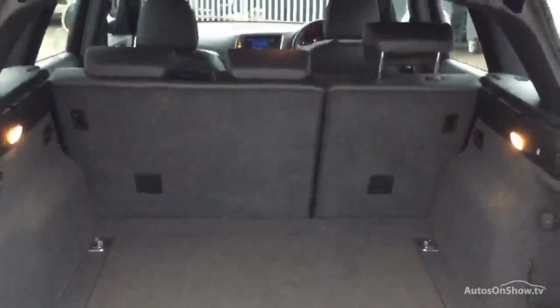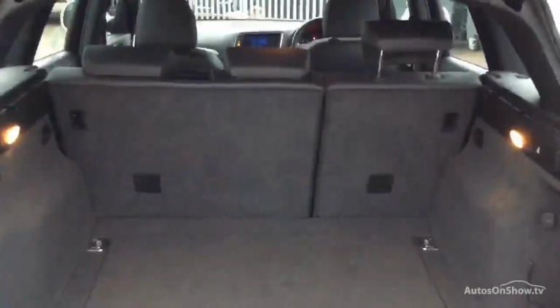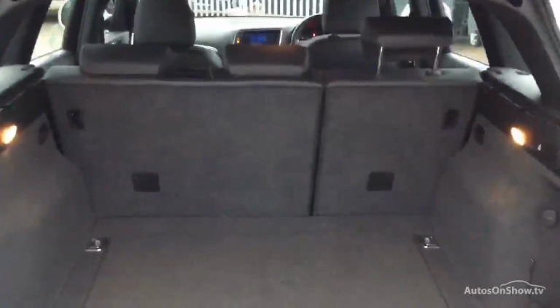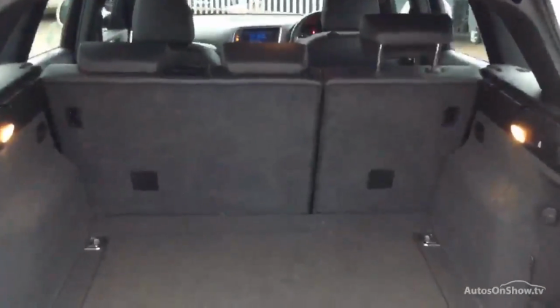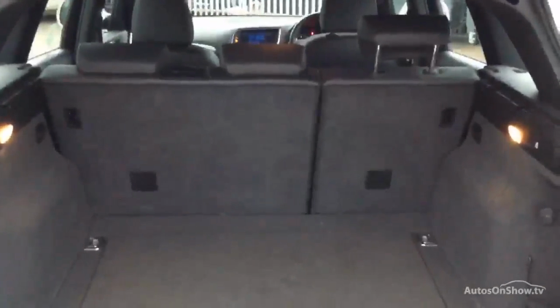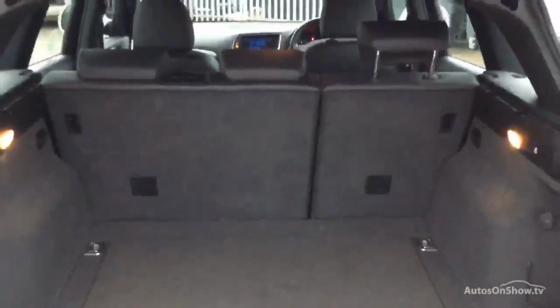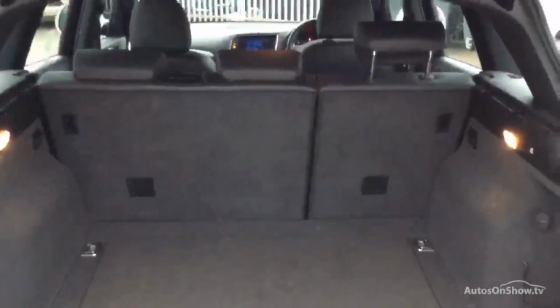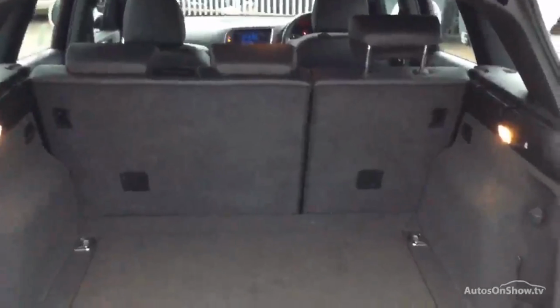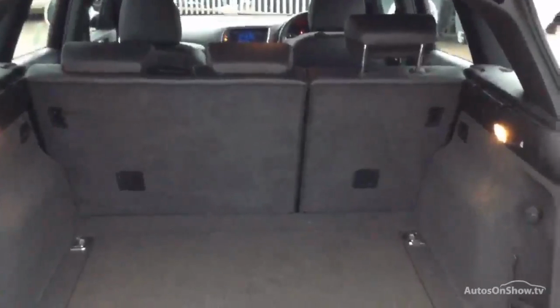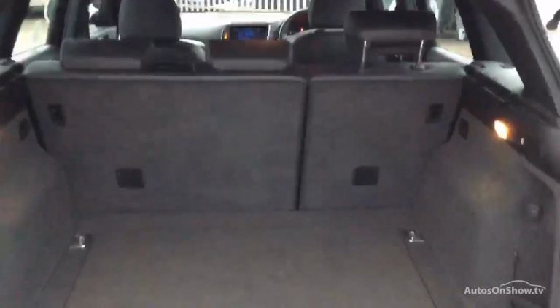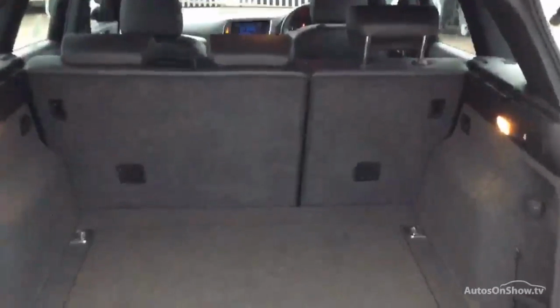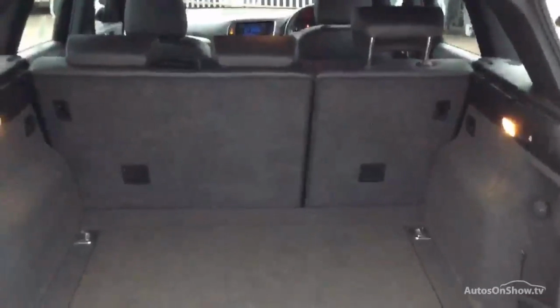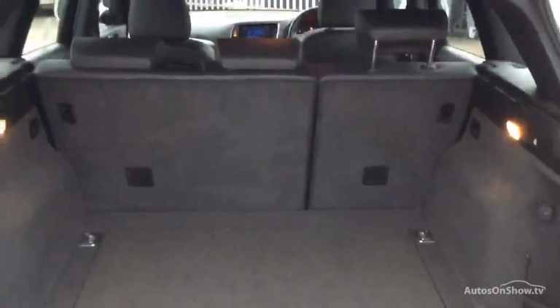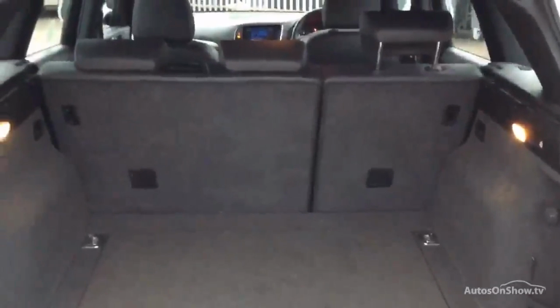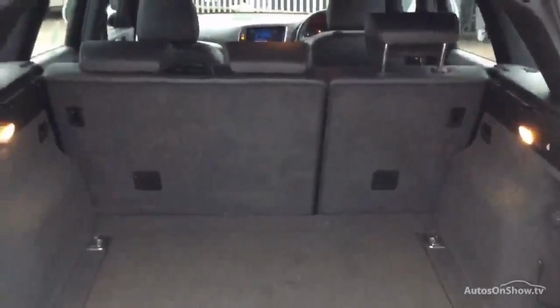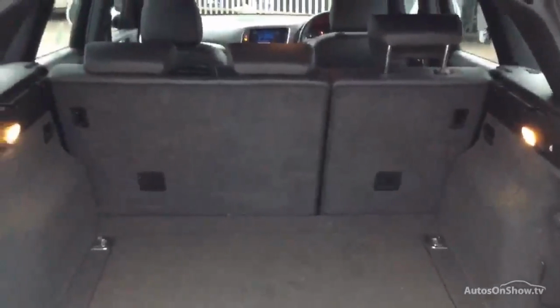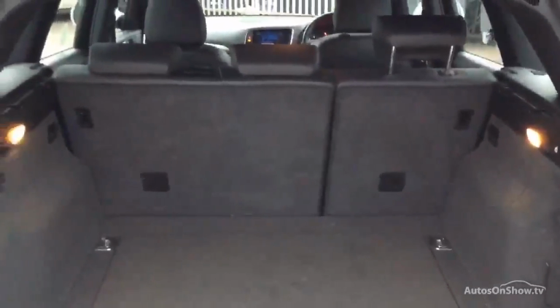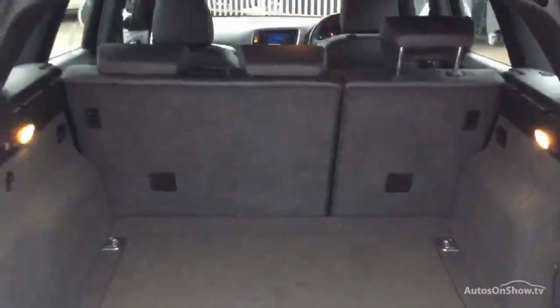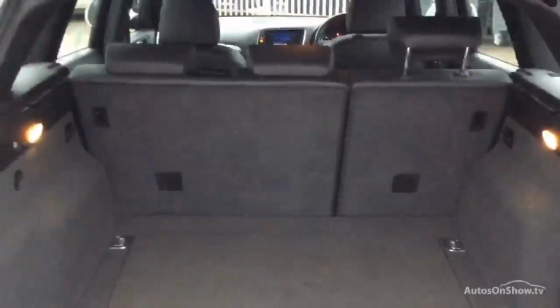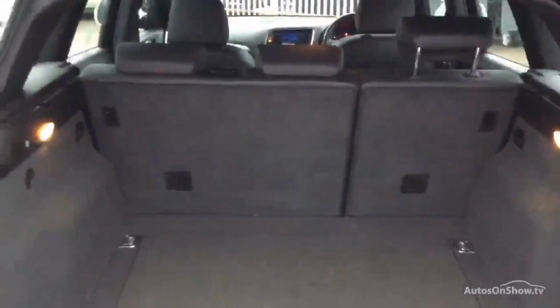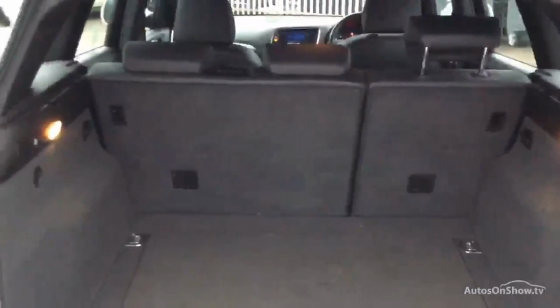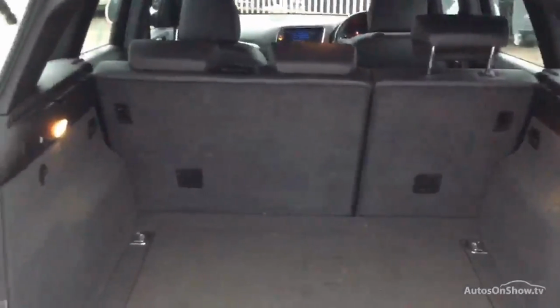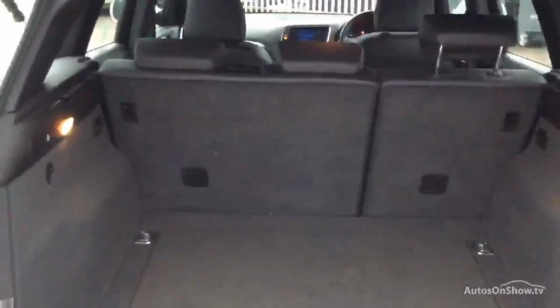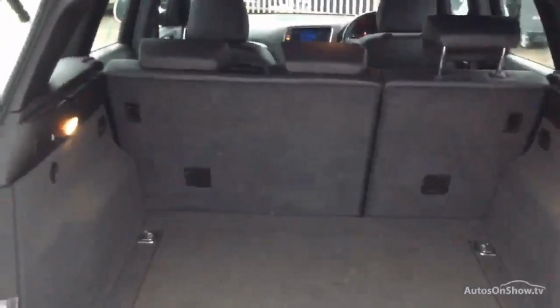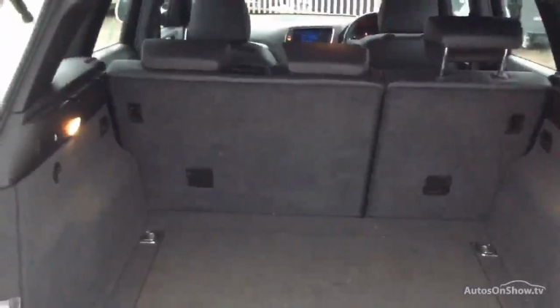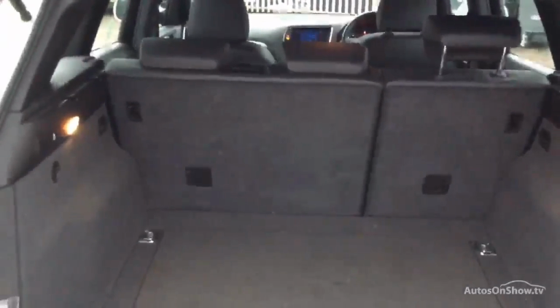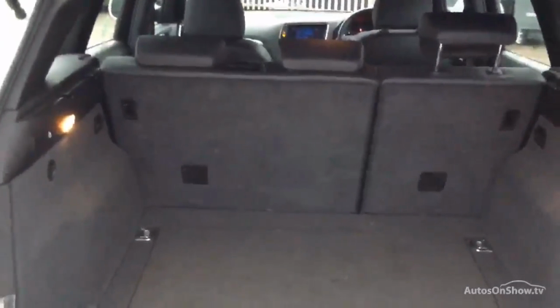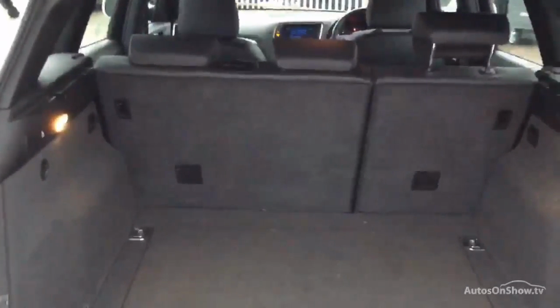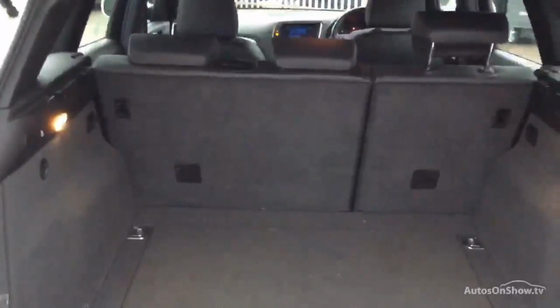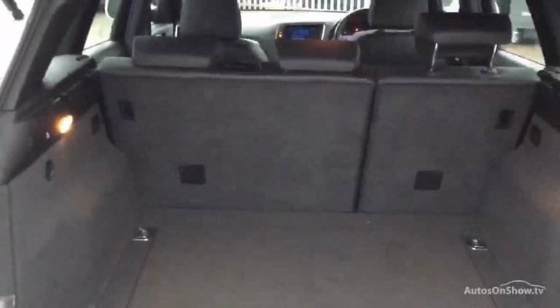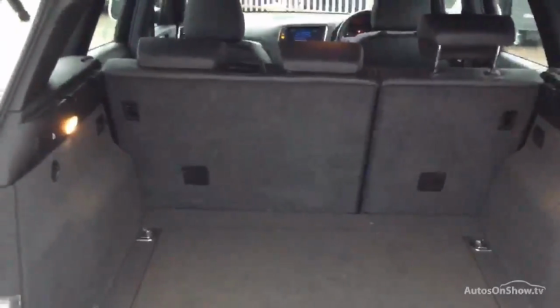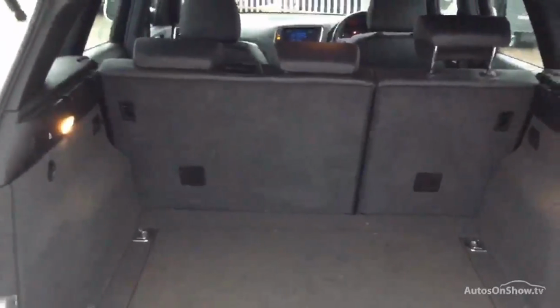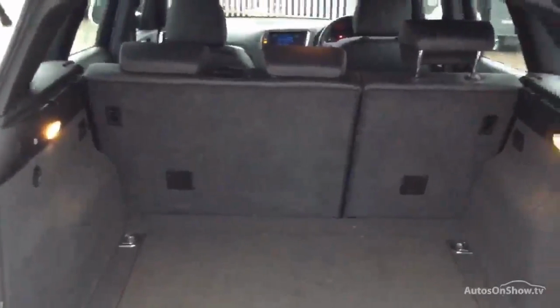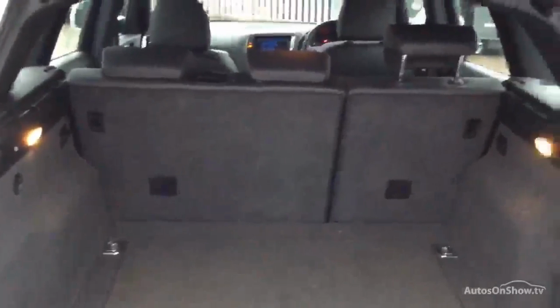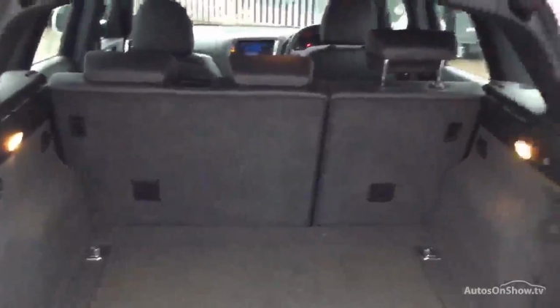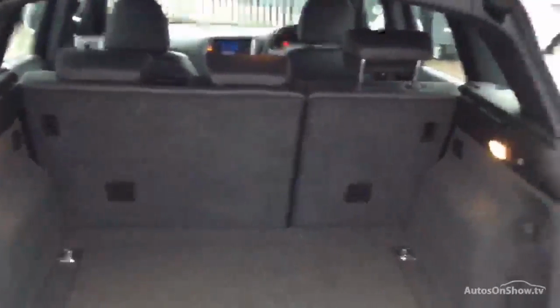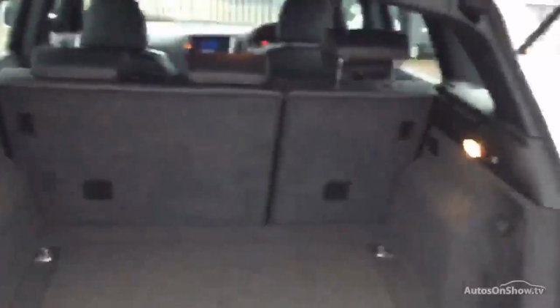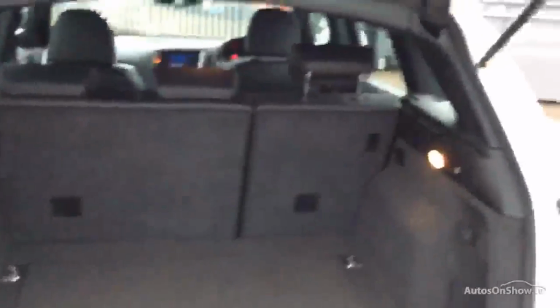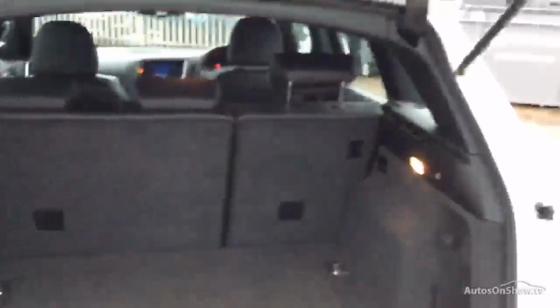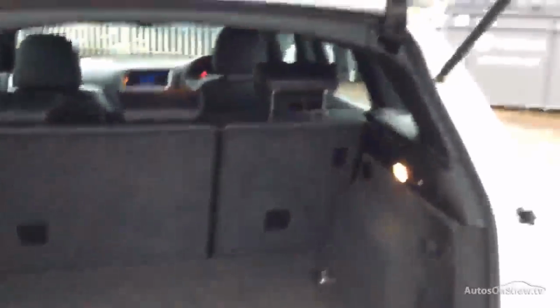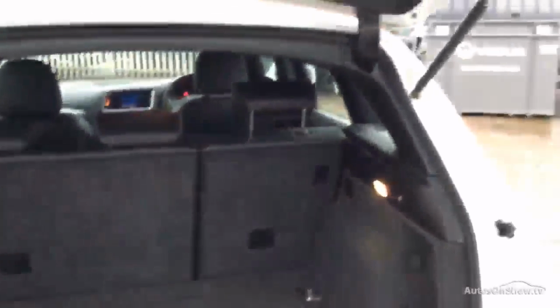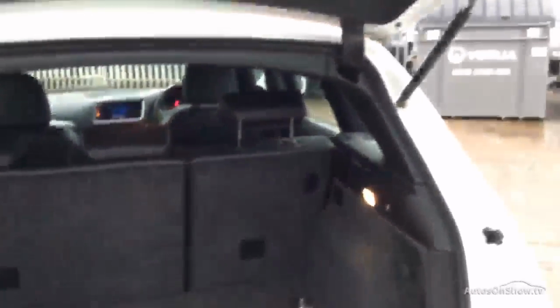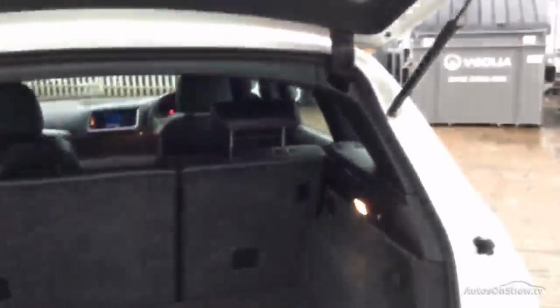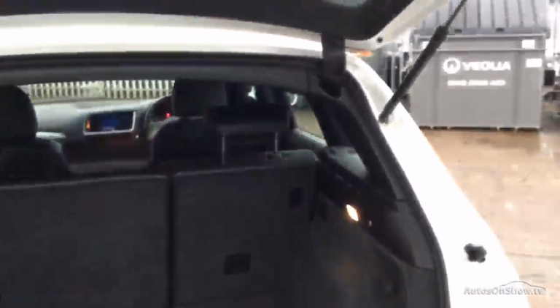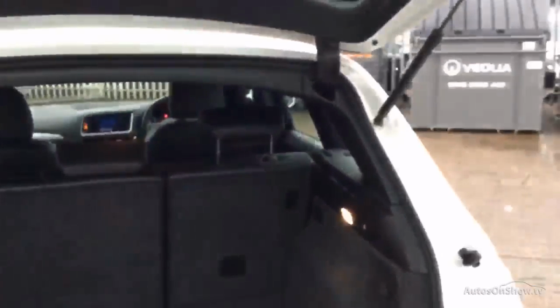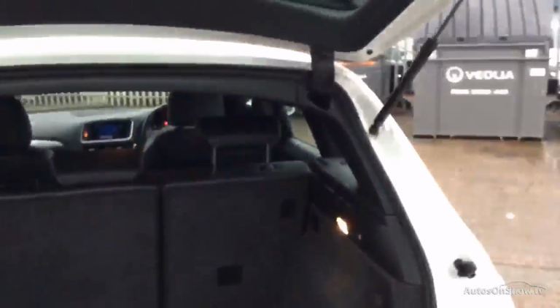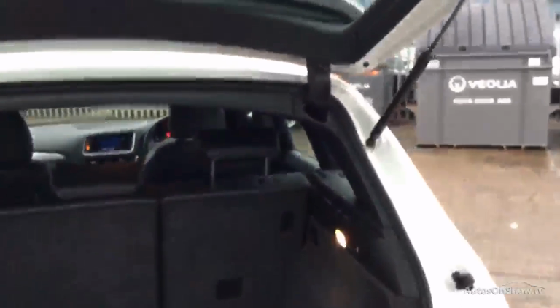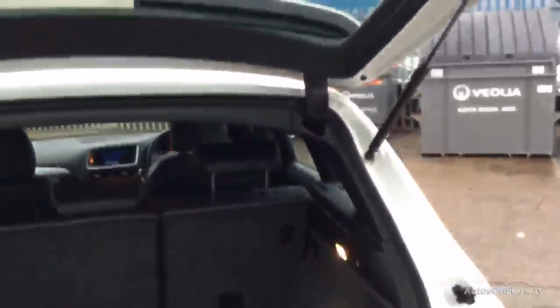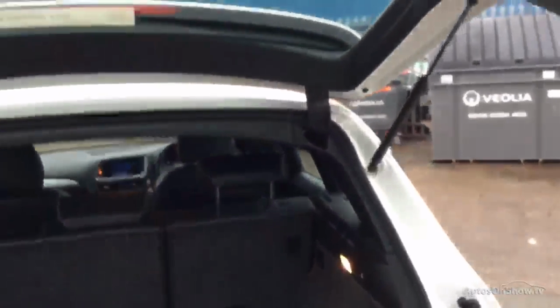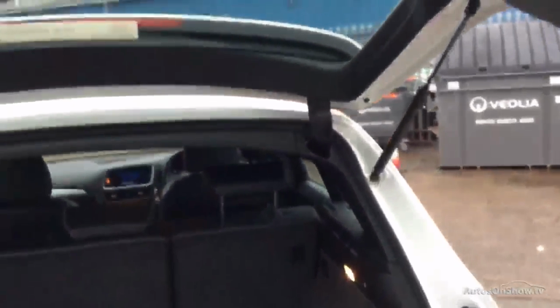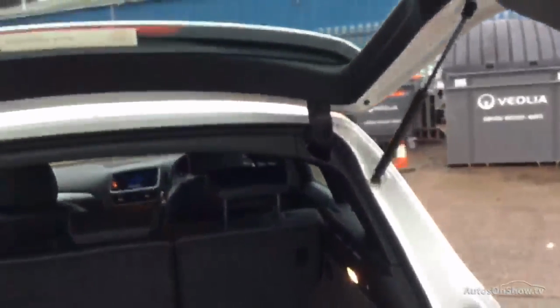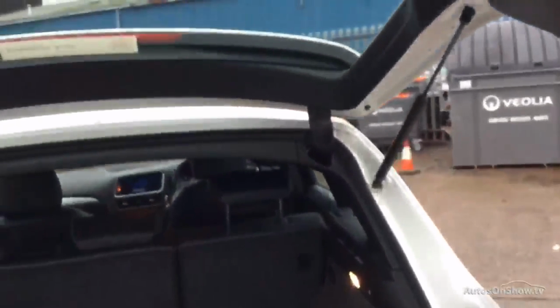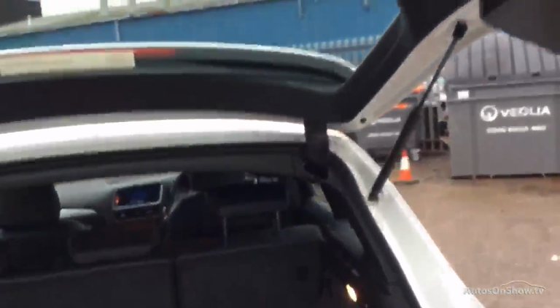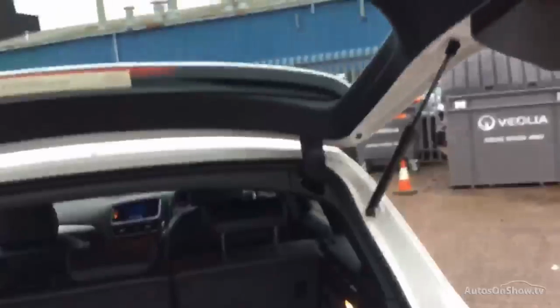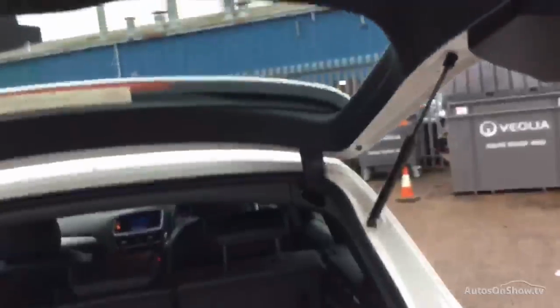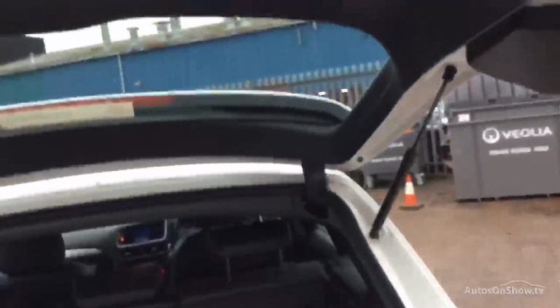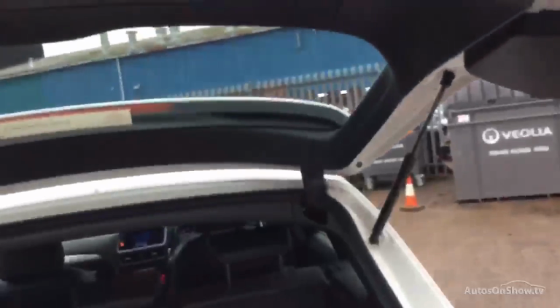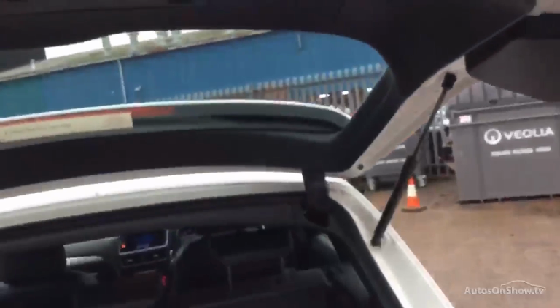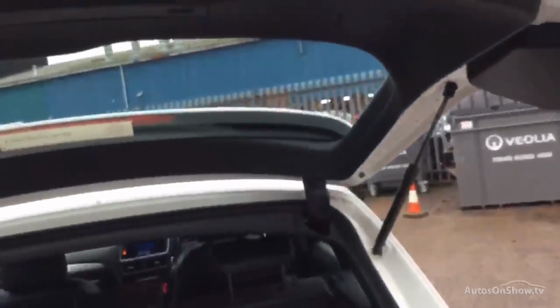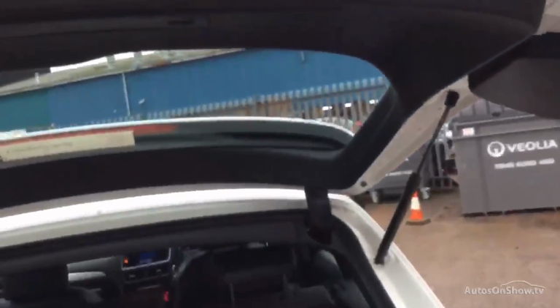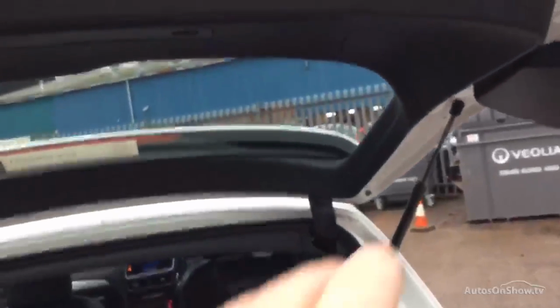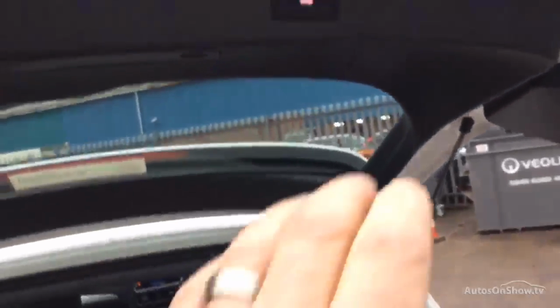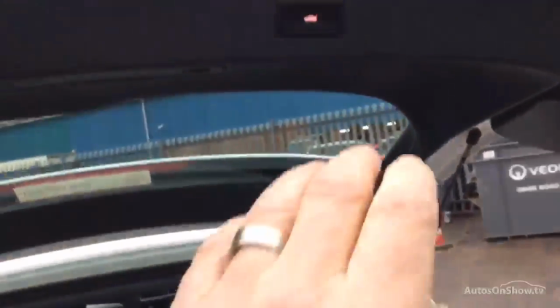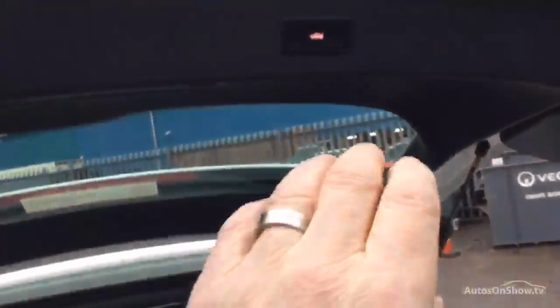I don't see any parcel shelf or load cover, I'm afraid. That's an electronic tailgate.